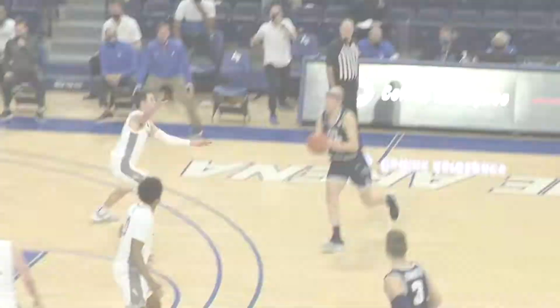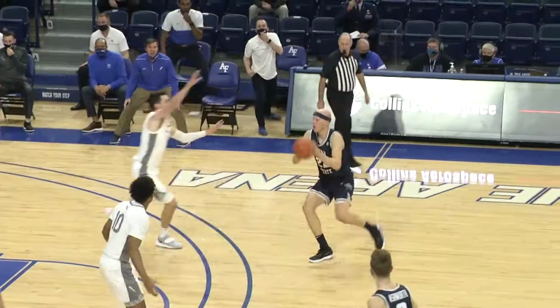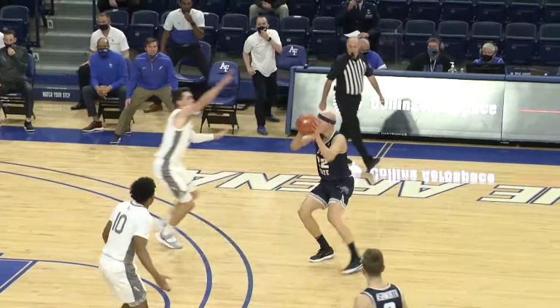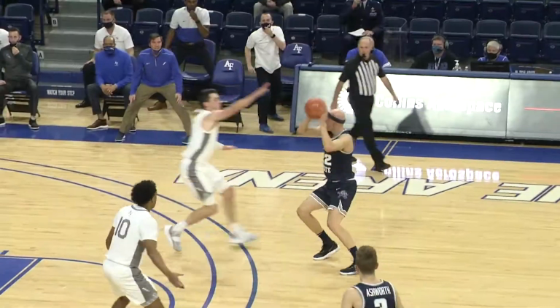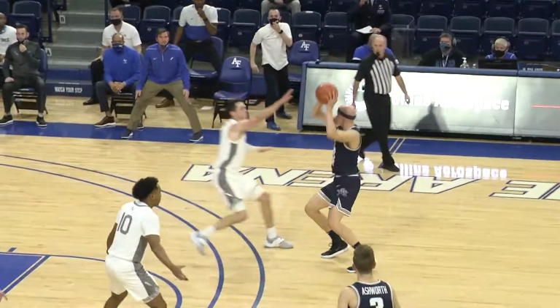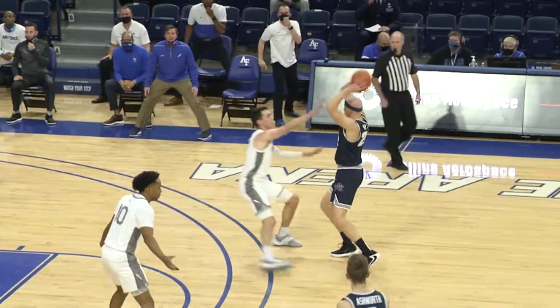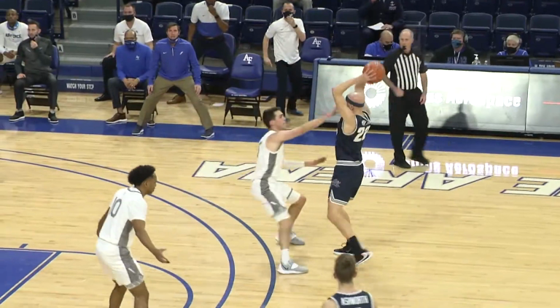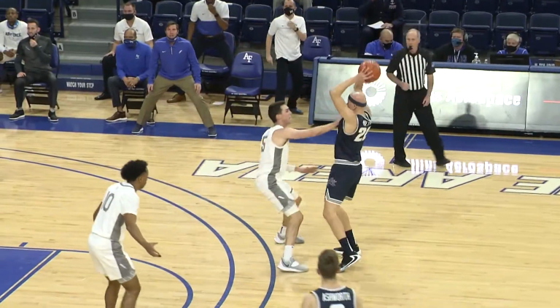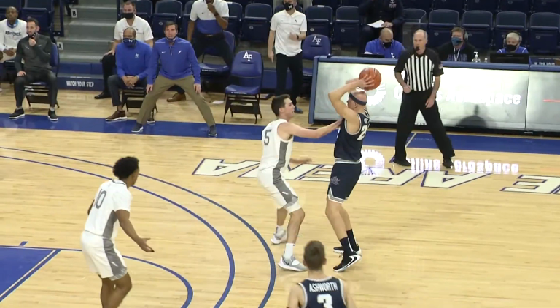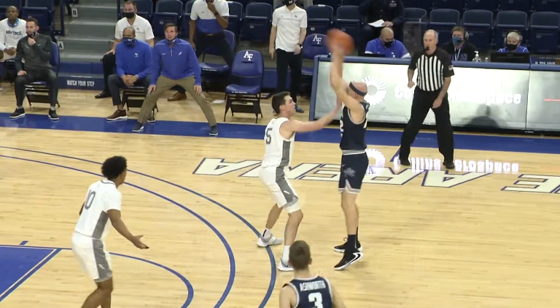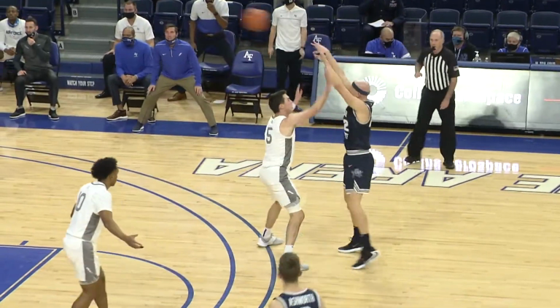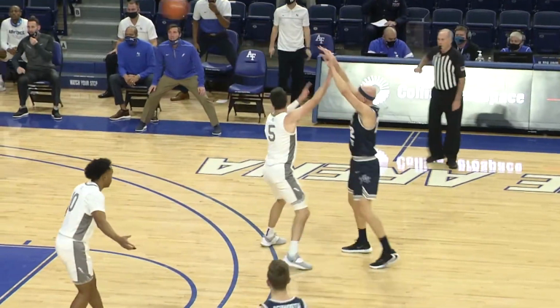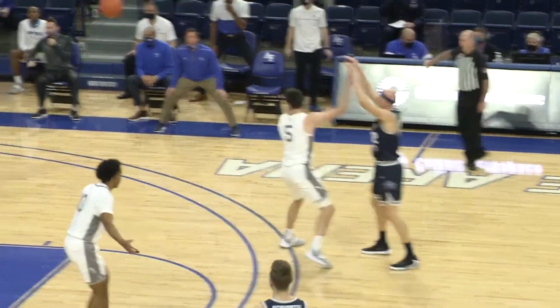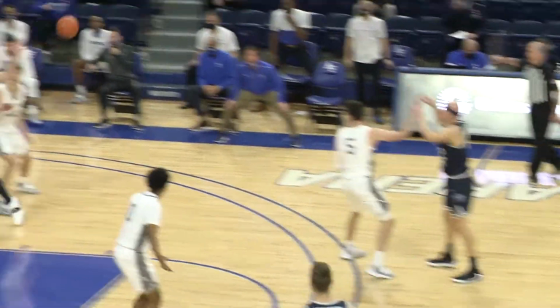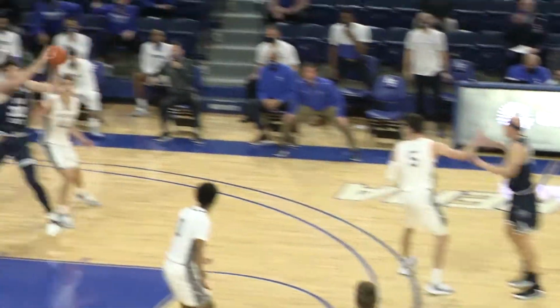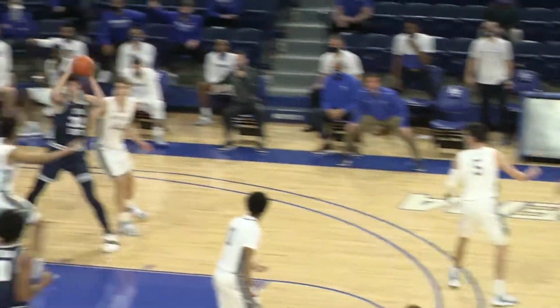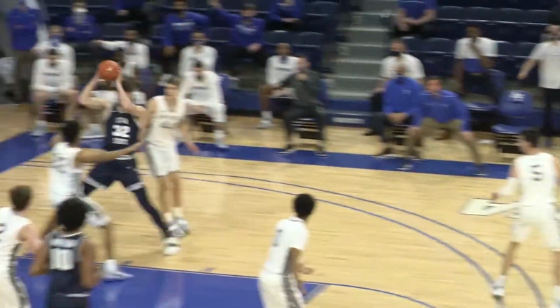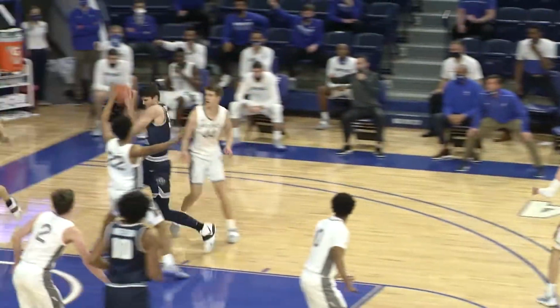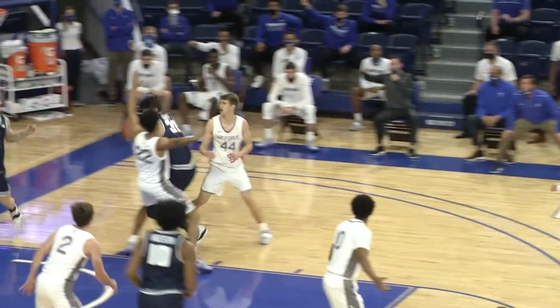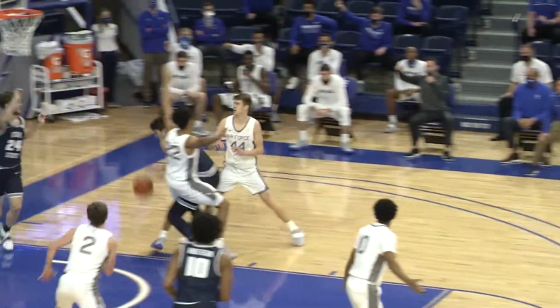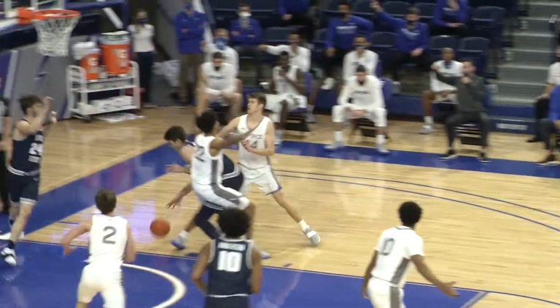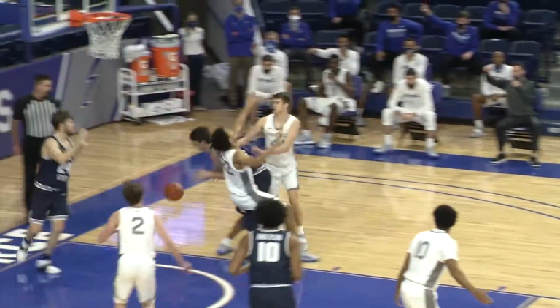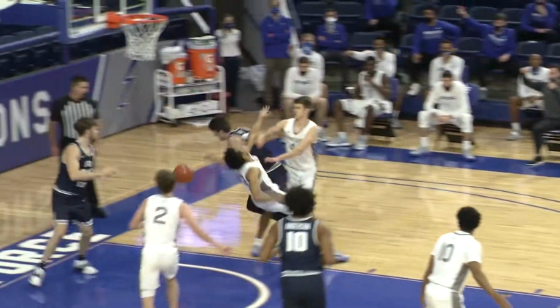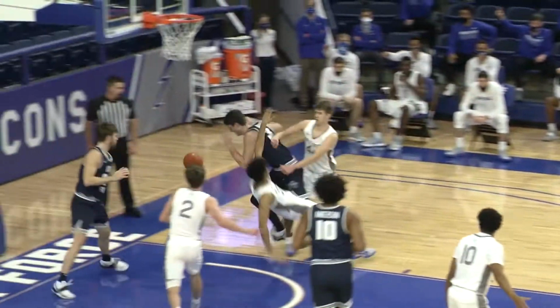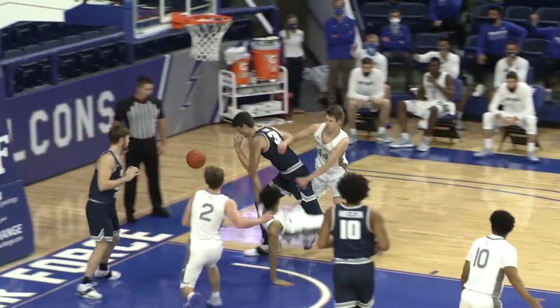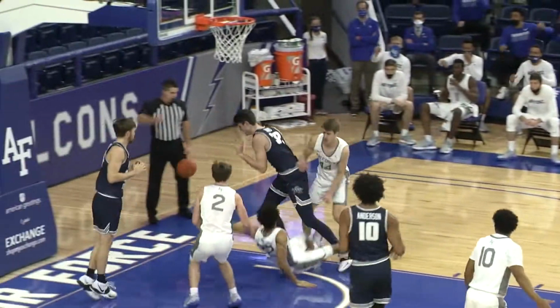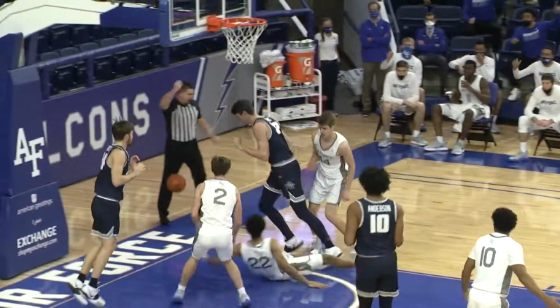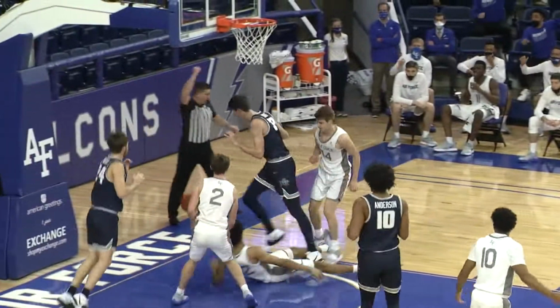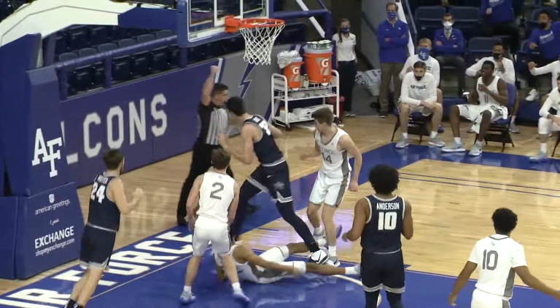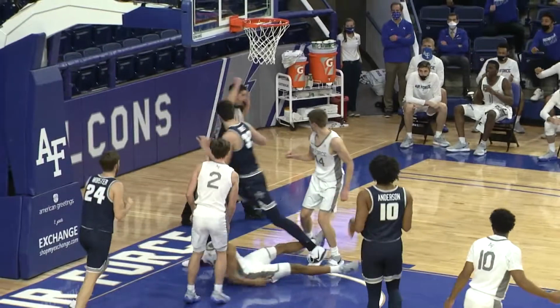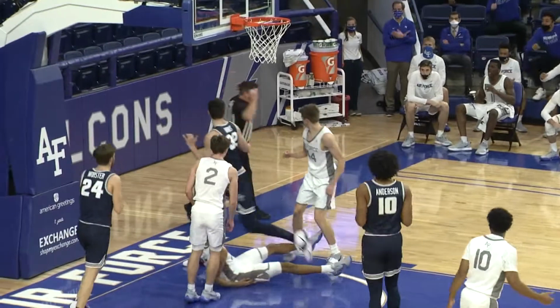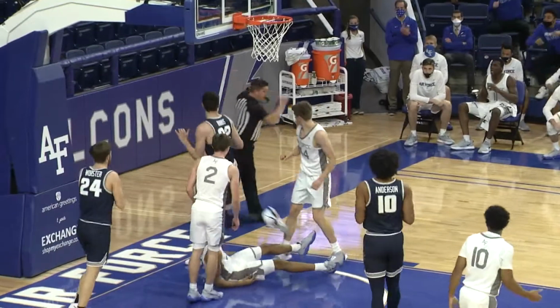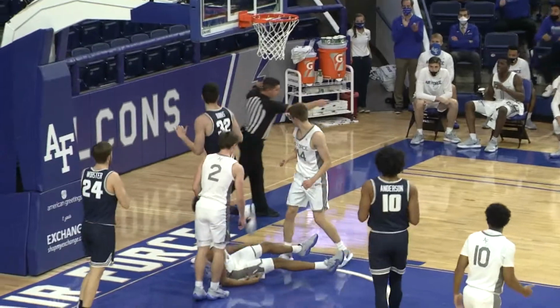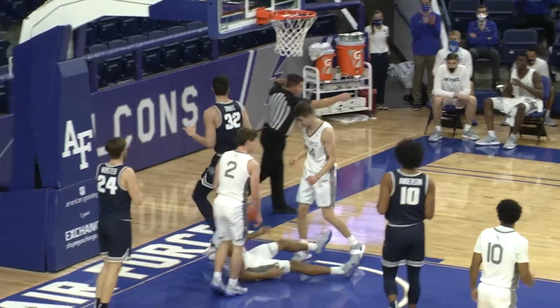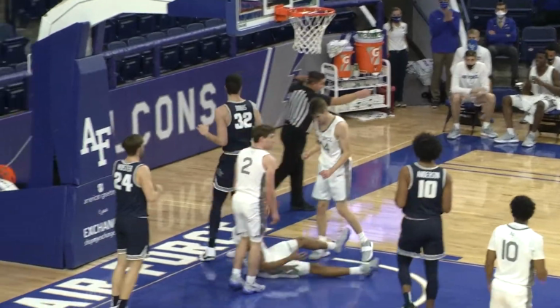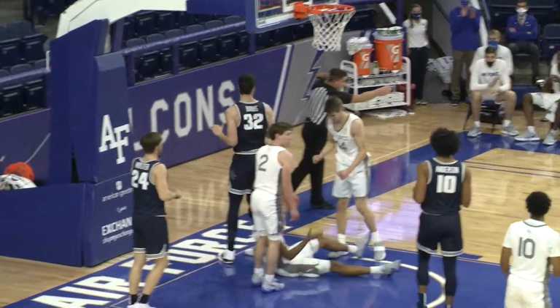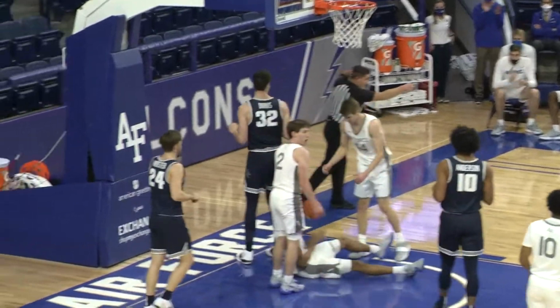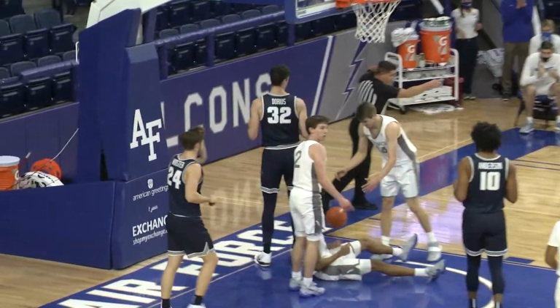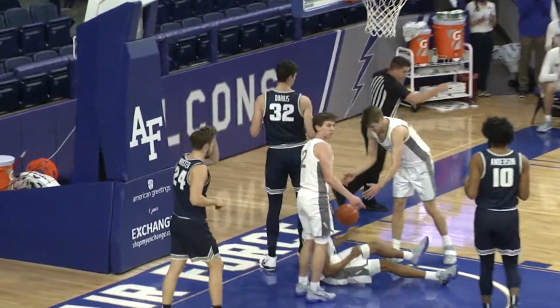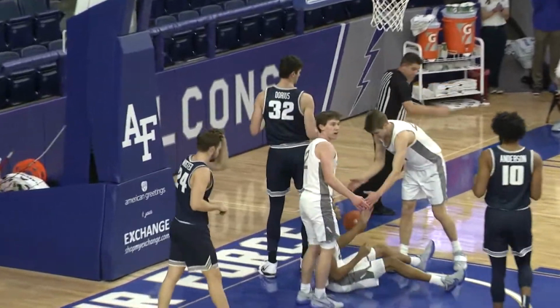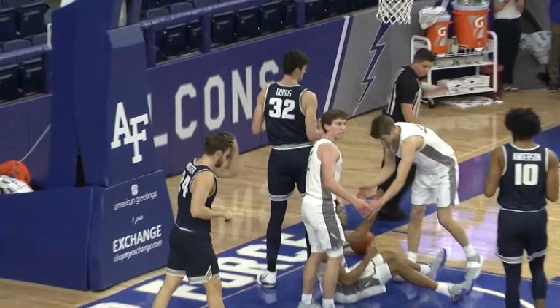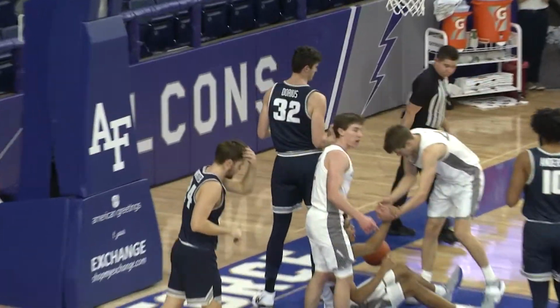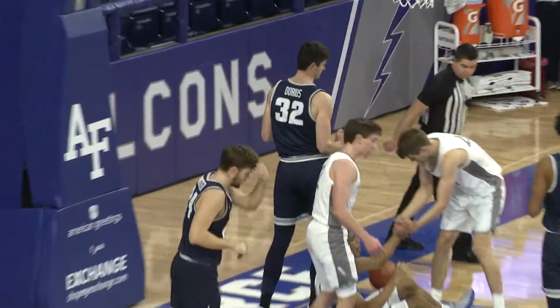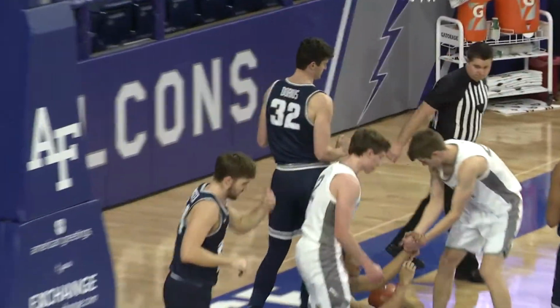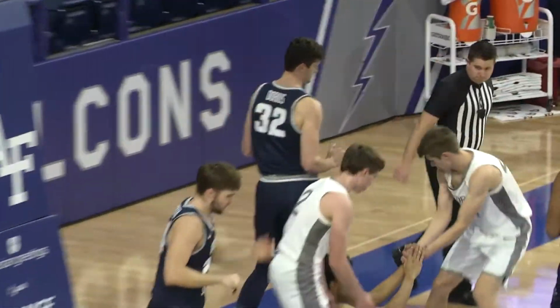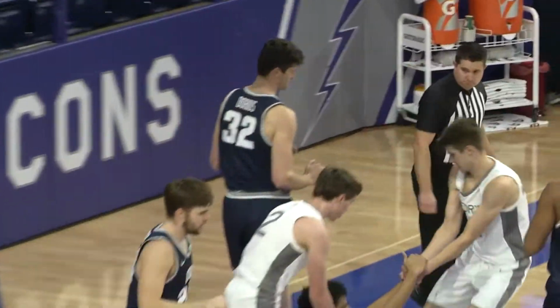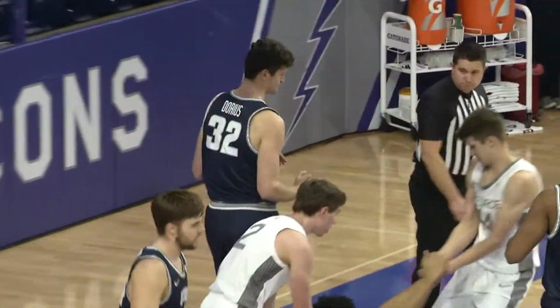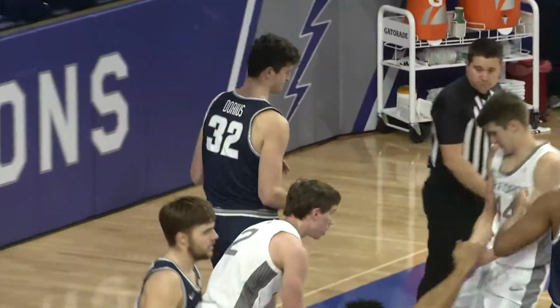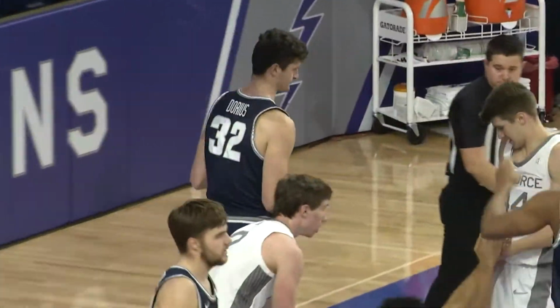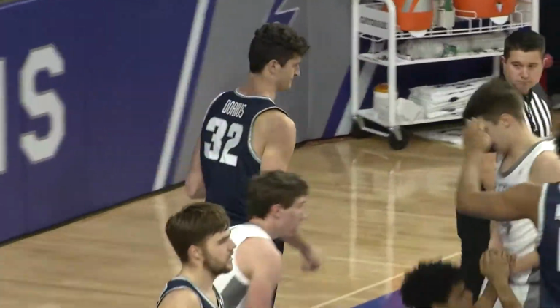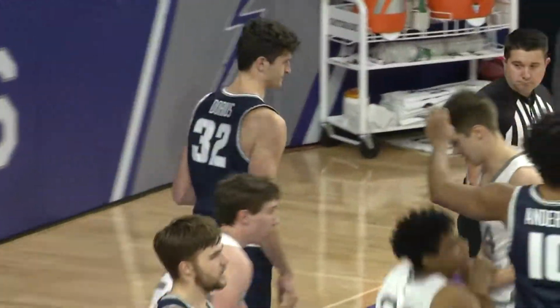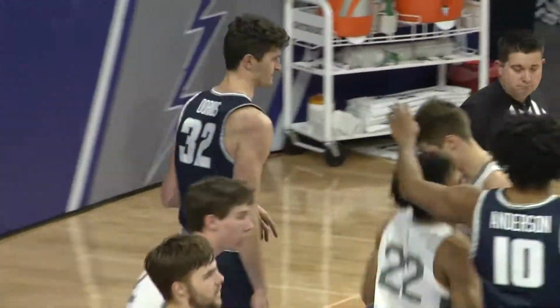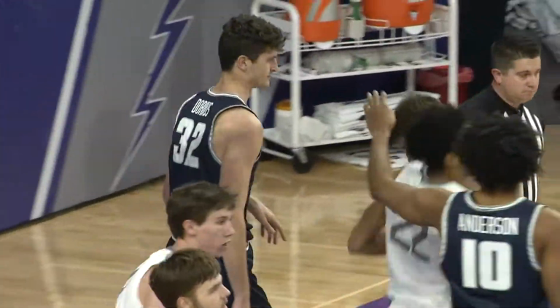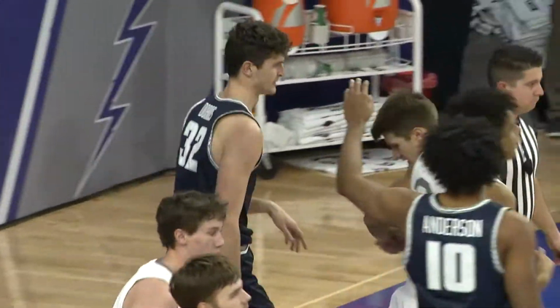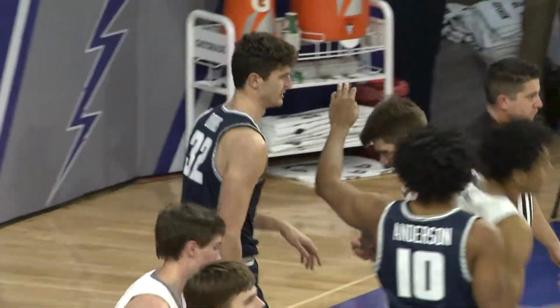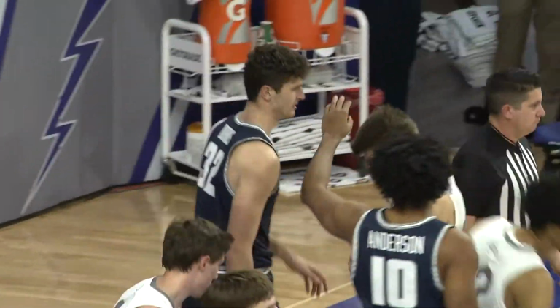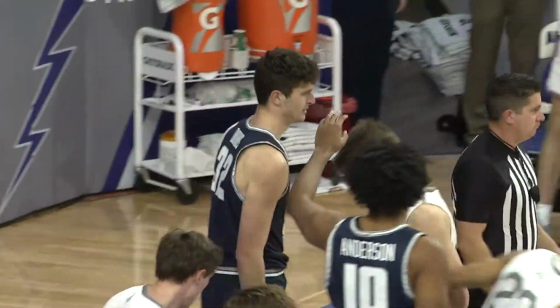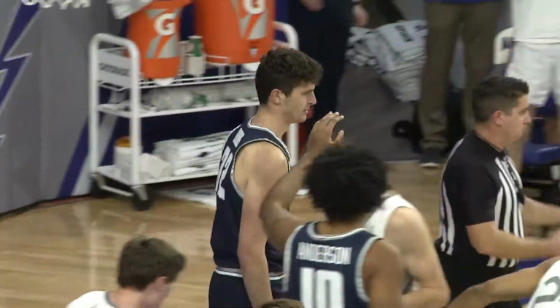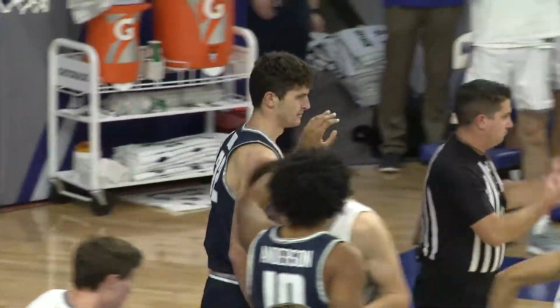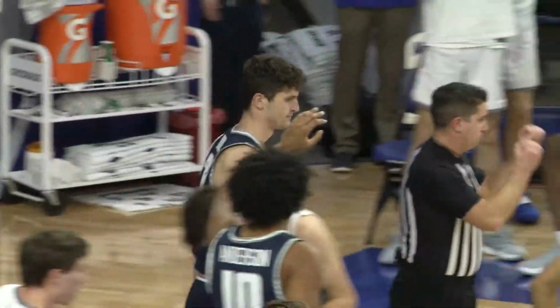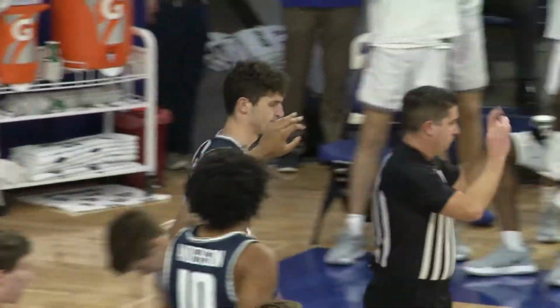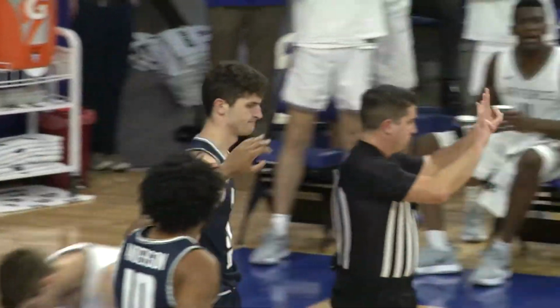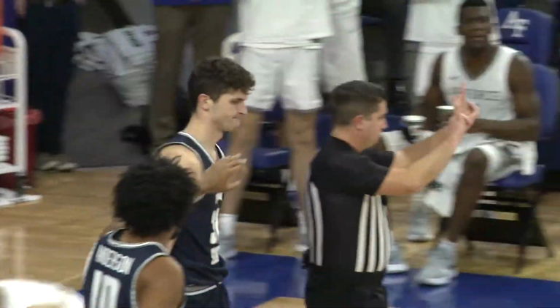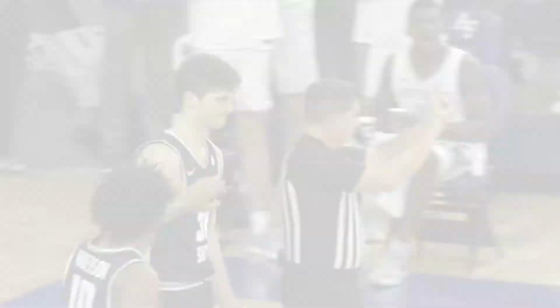Cross court to Miller, pass inside, Dorius catches, and an offensive foul drawn by Nick Jackson.